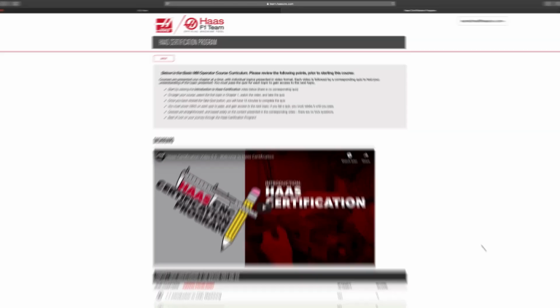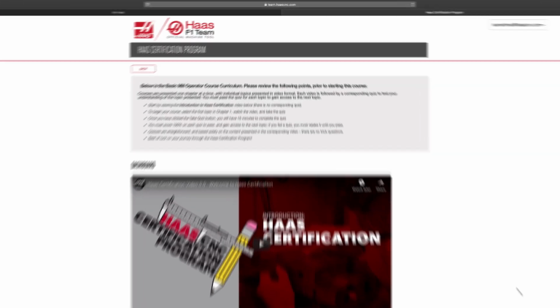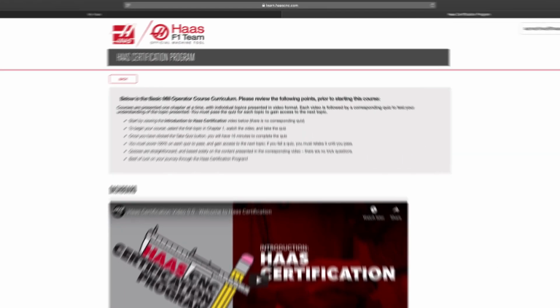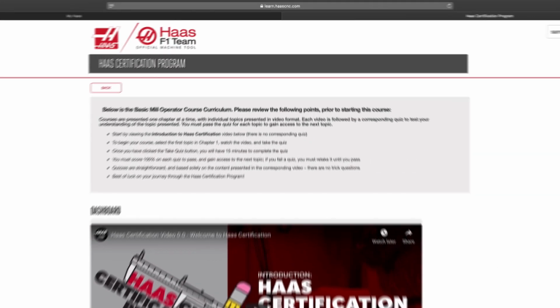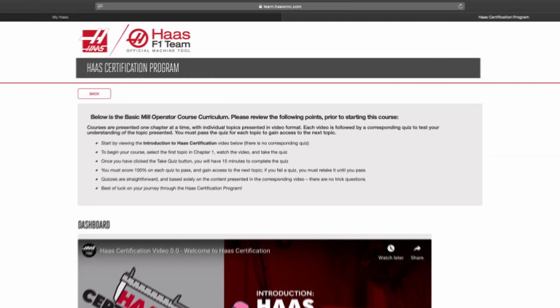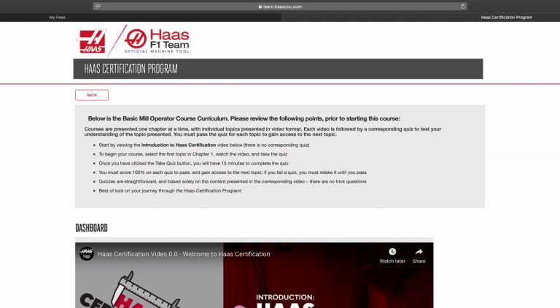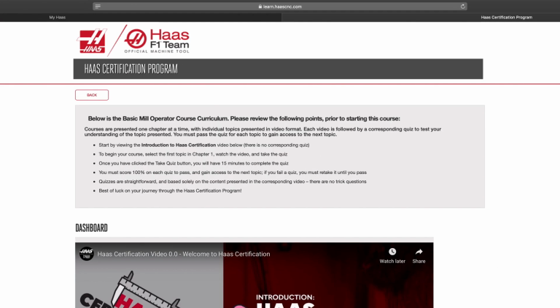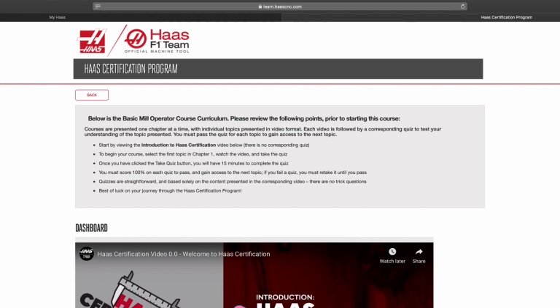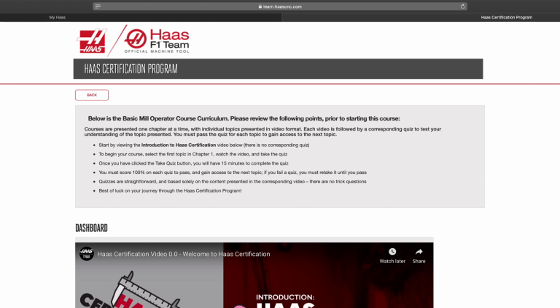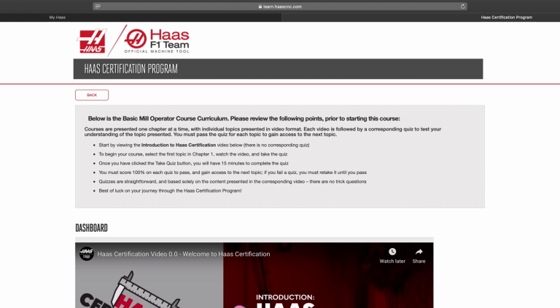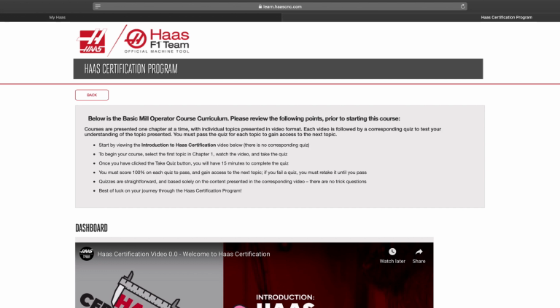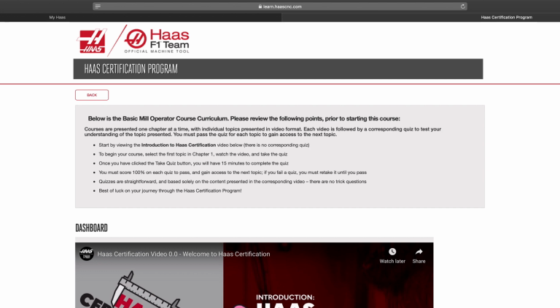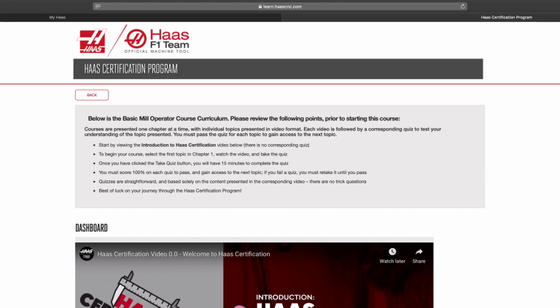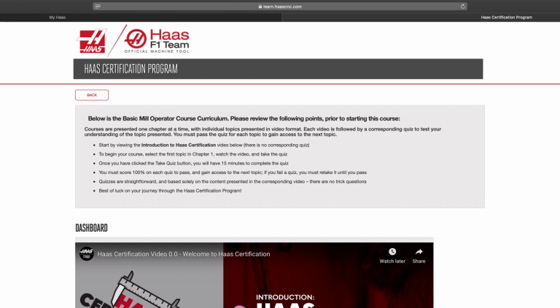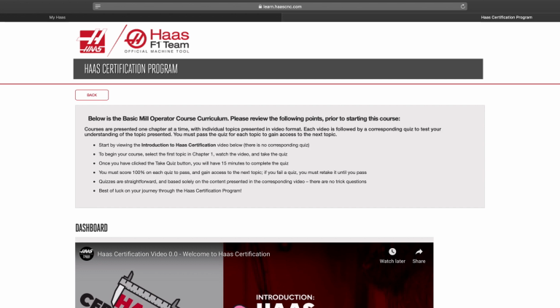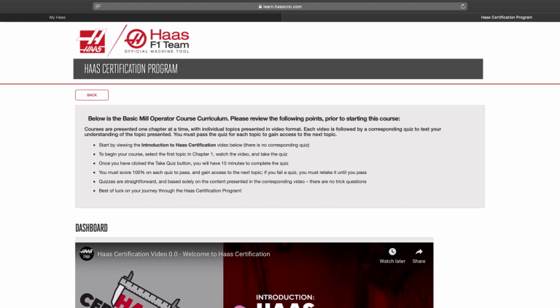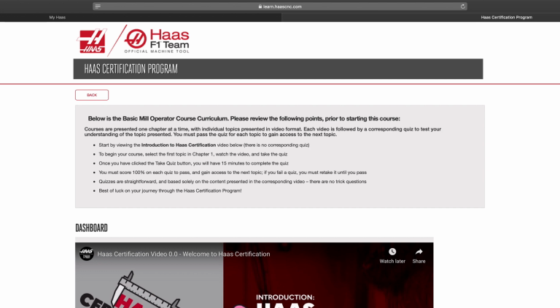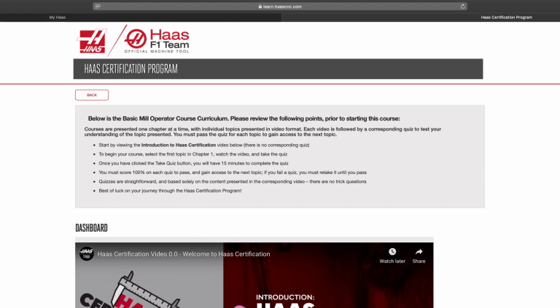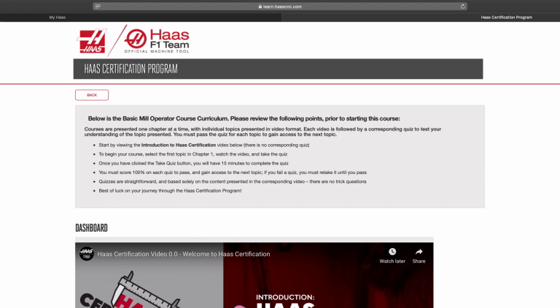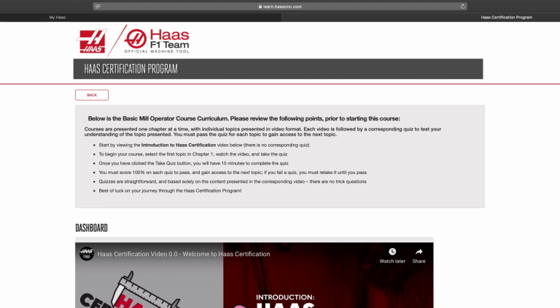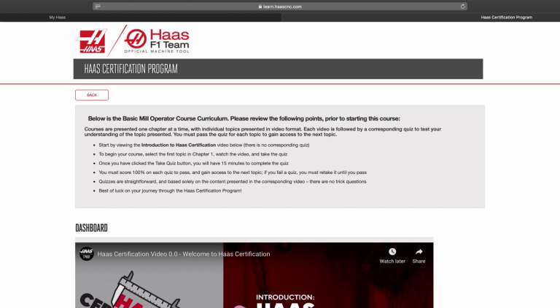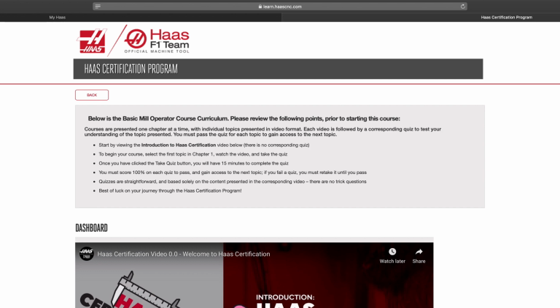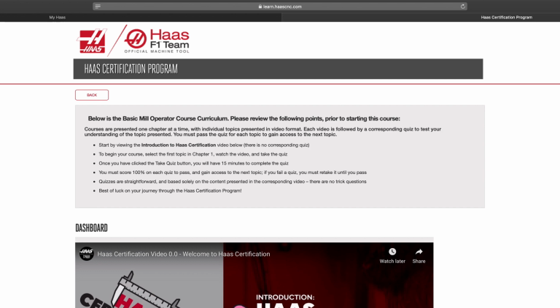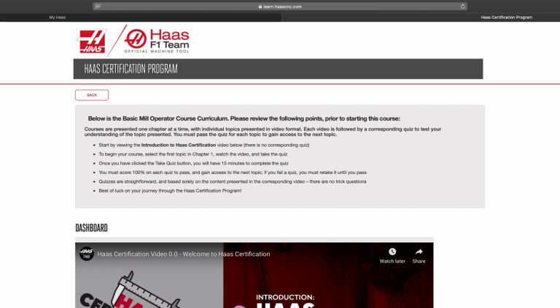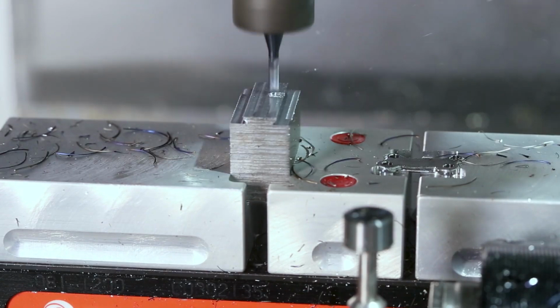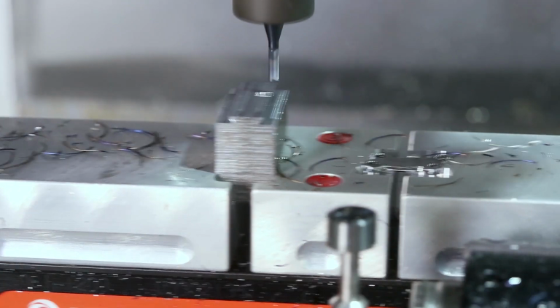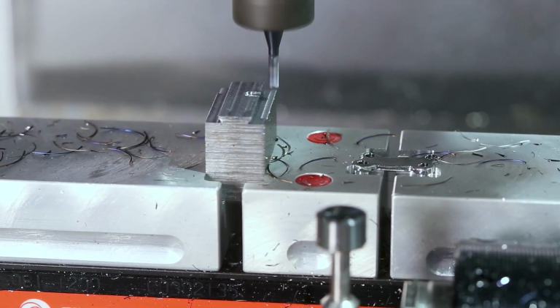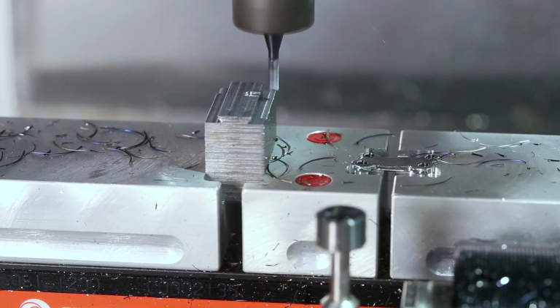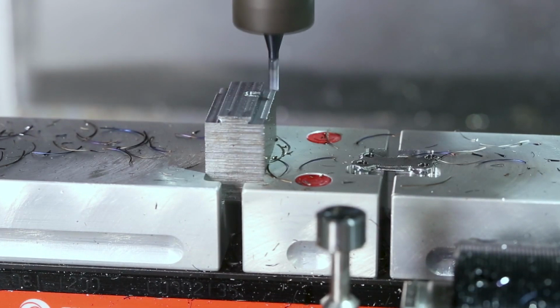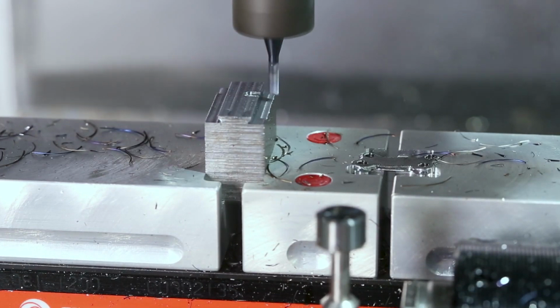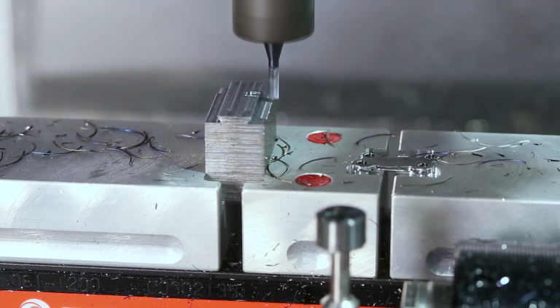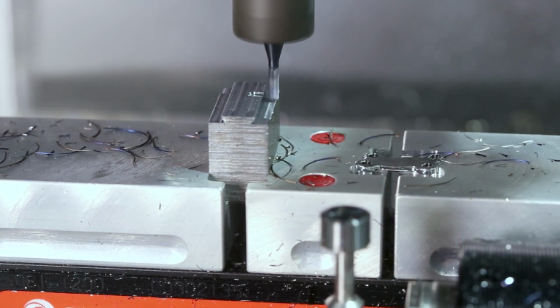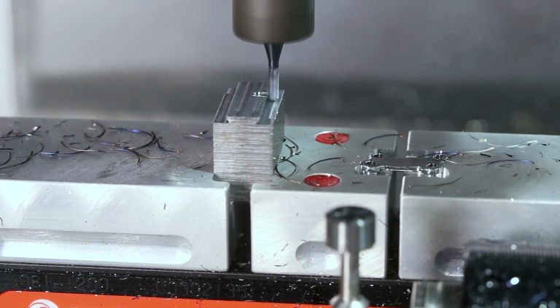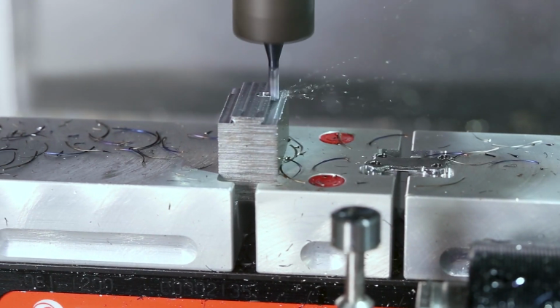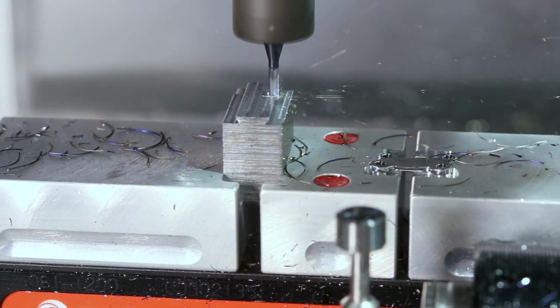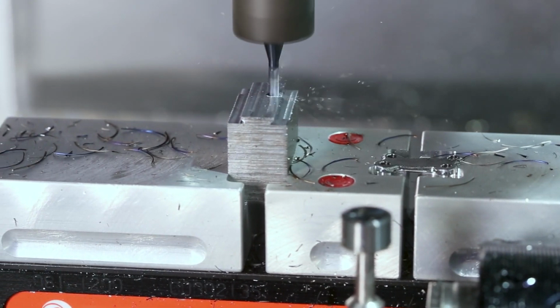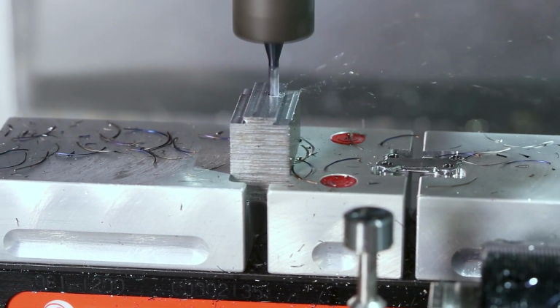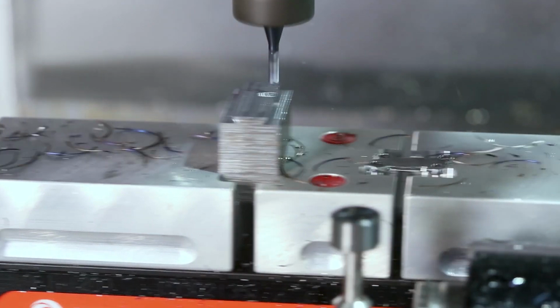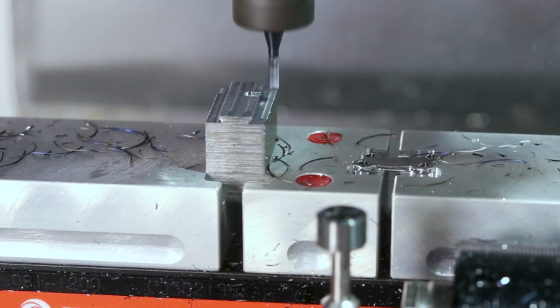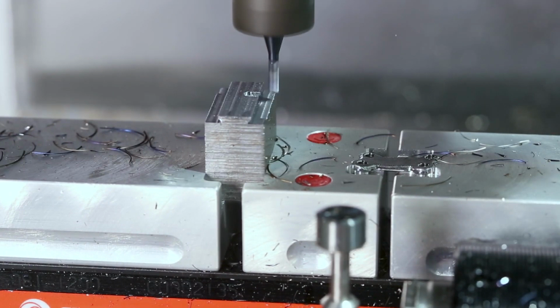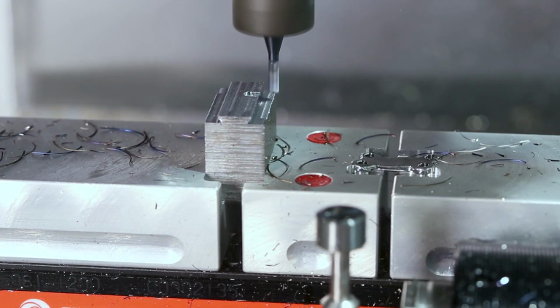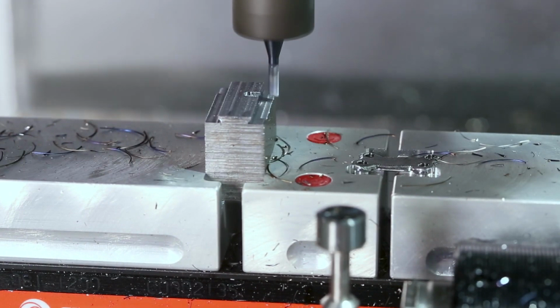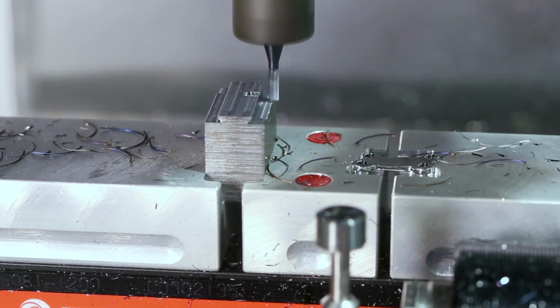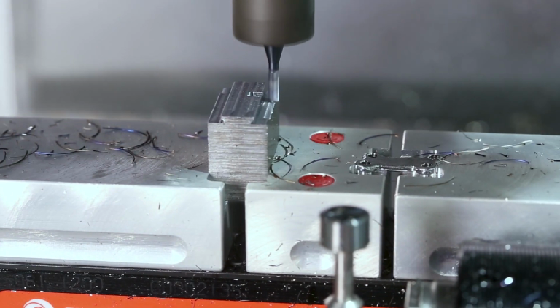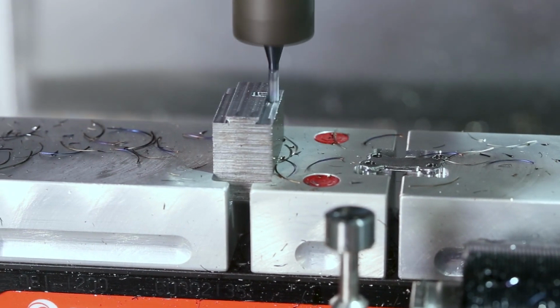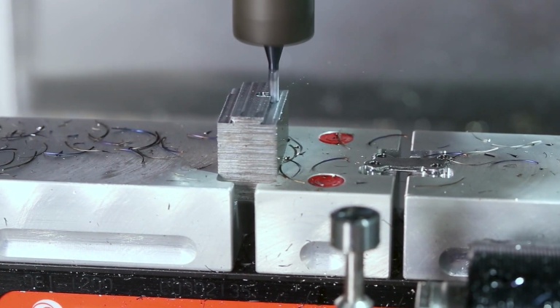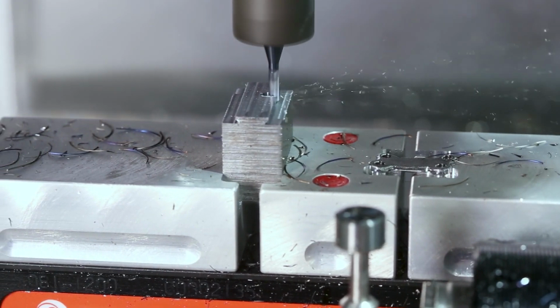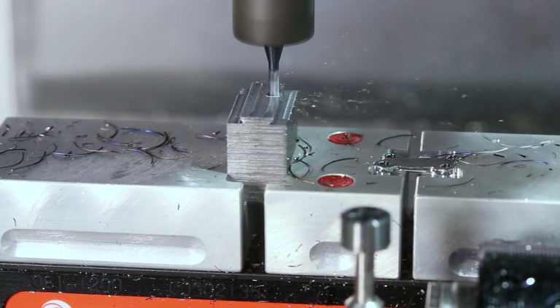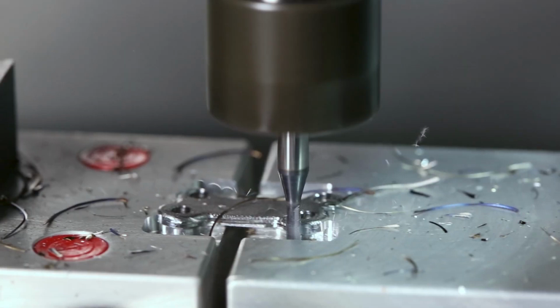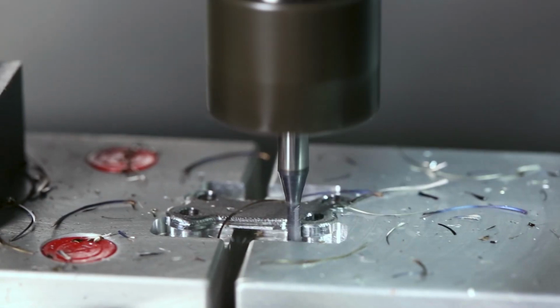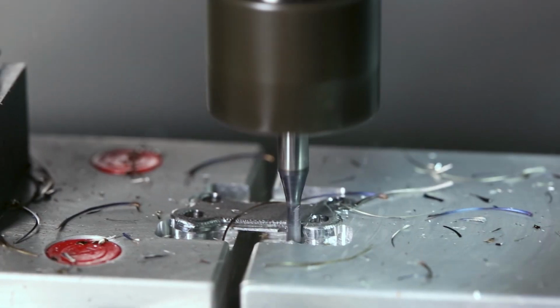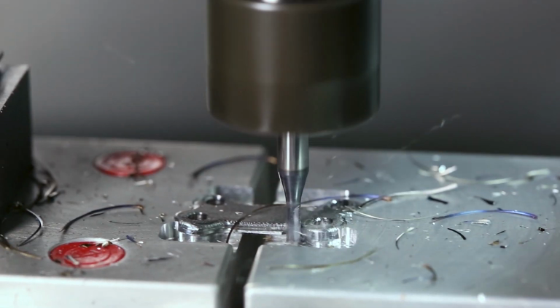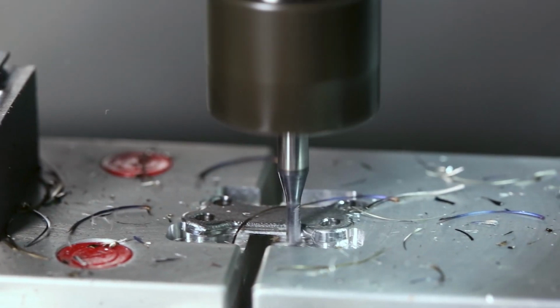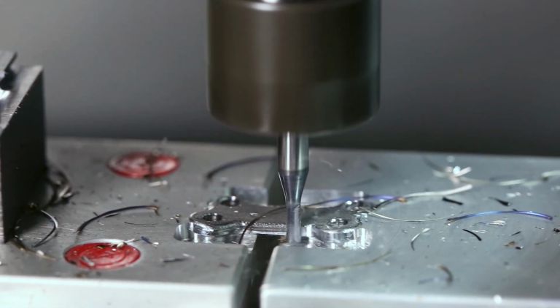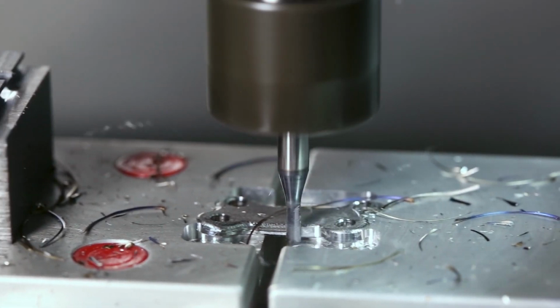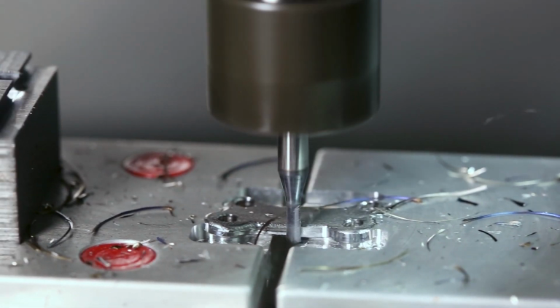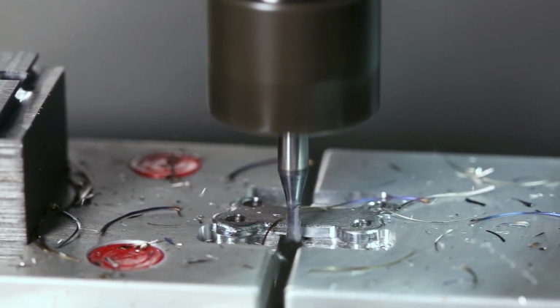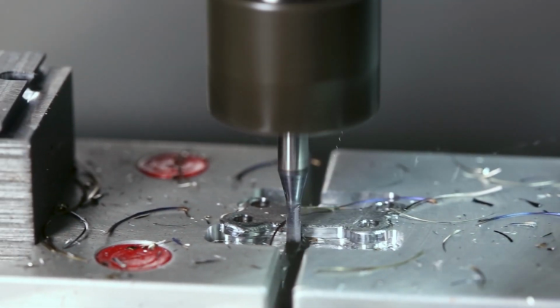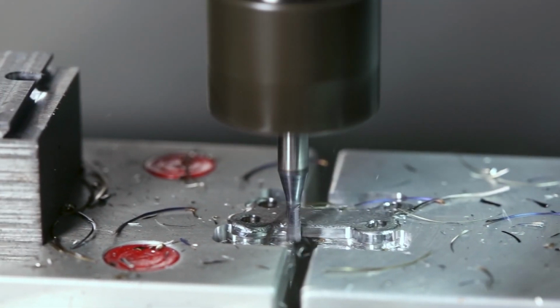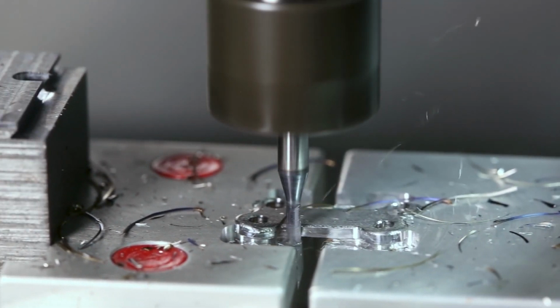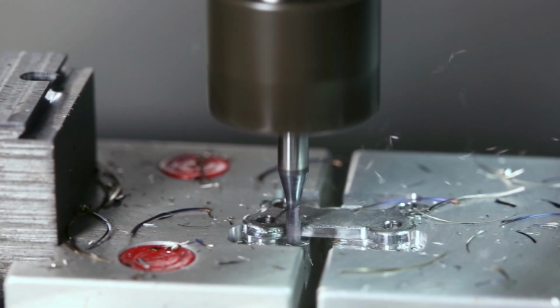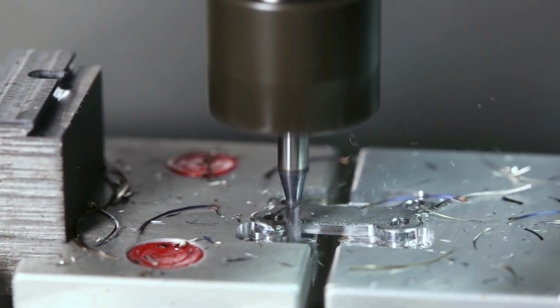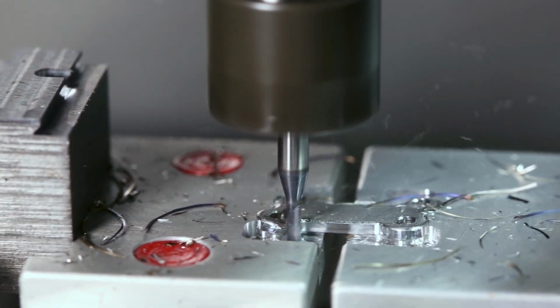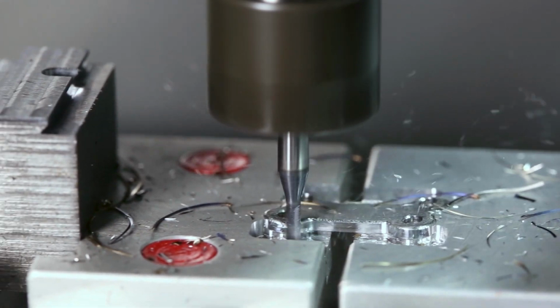The Haas Certification Program — another reason why Haas Automation is a leader in the CNC industry.